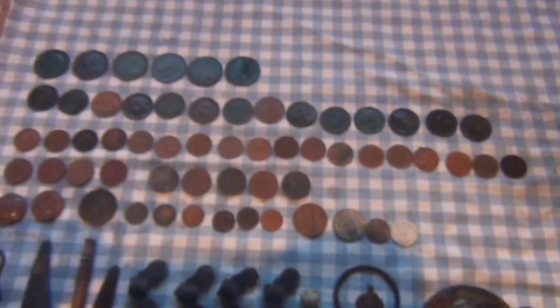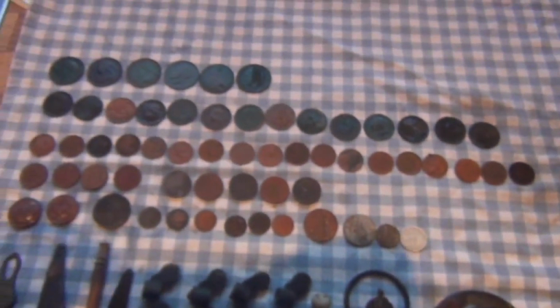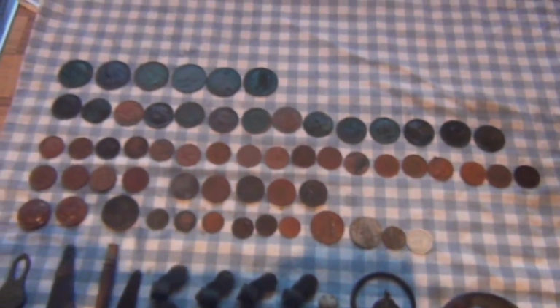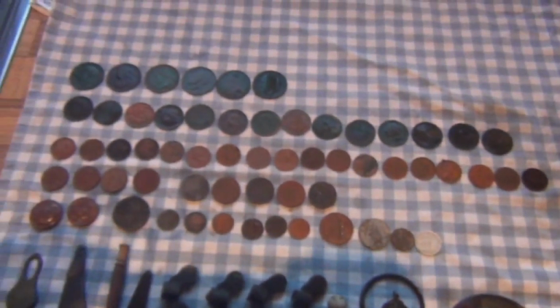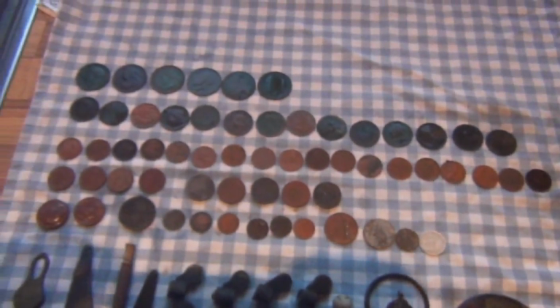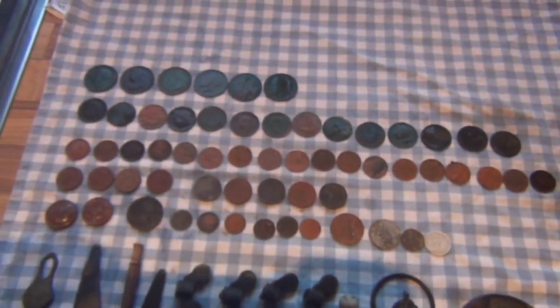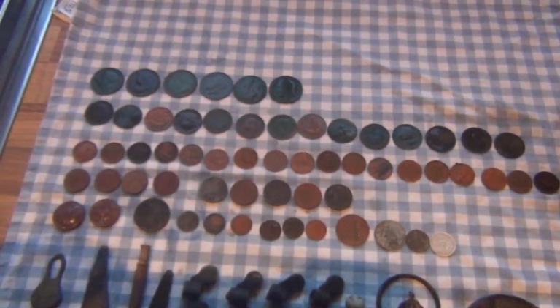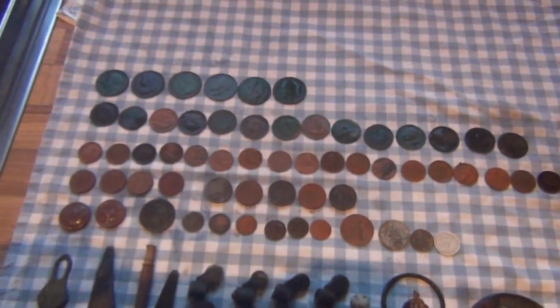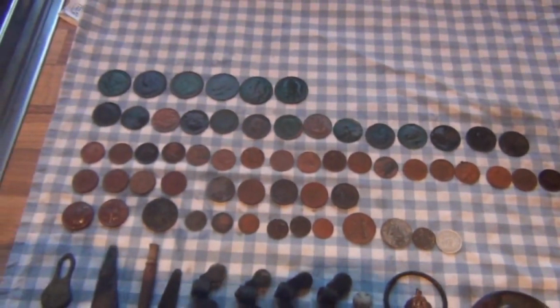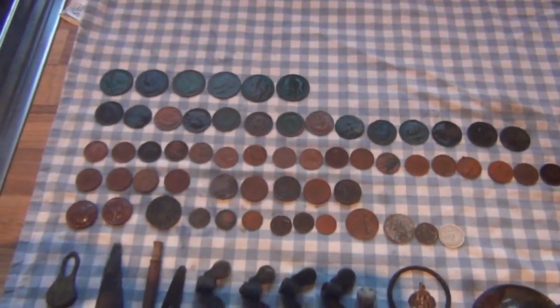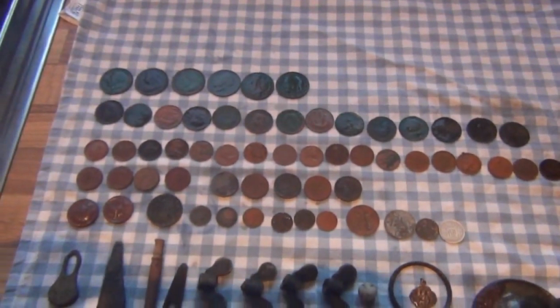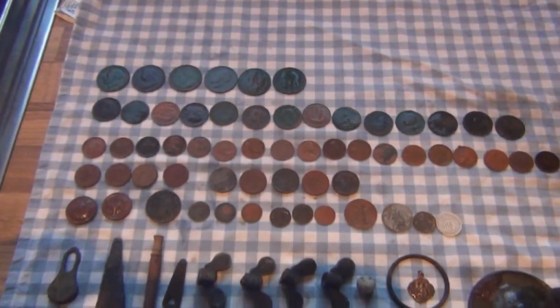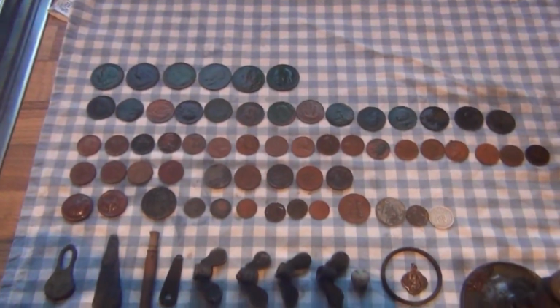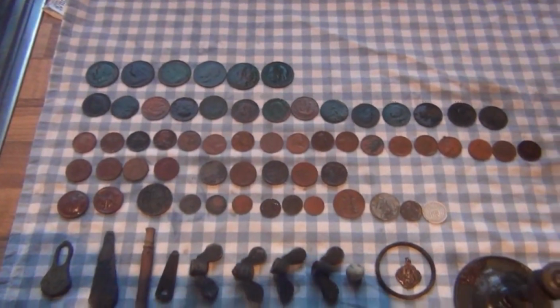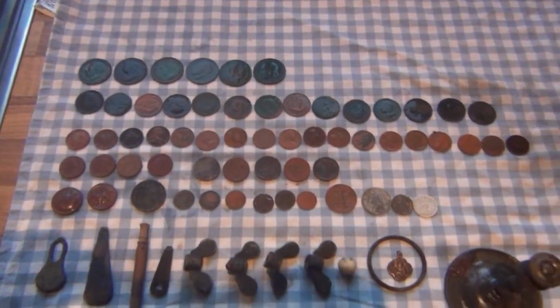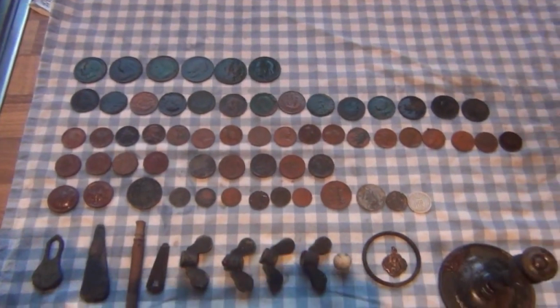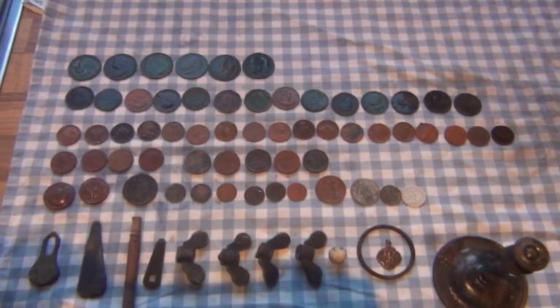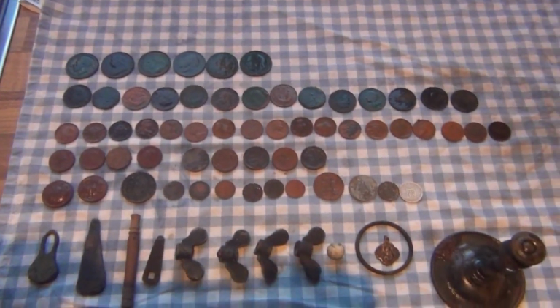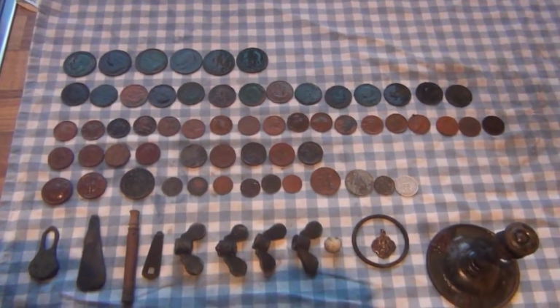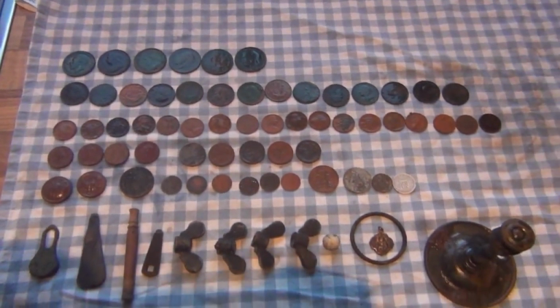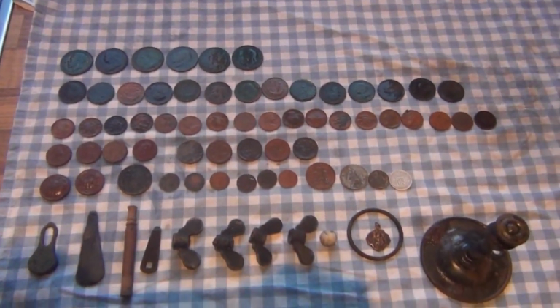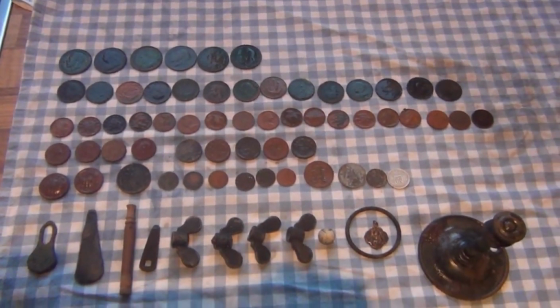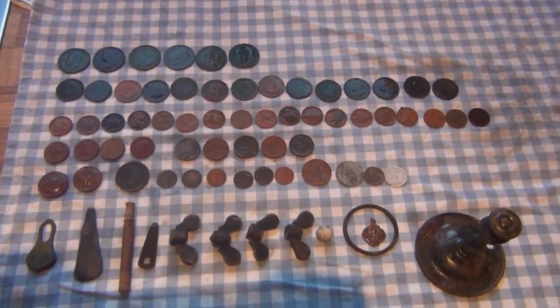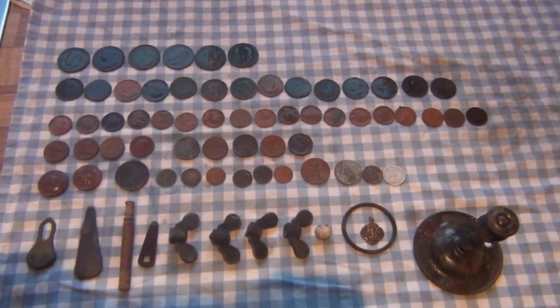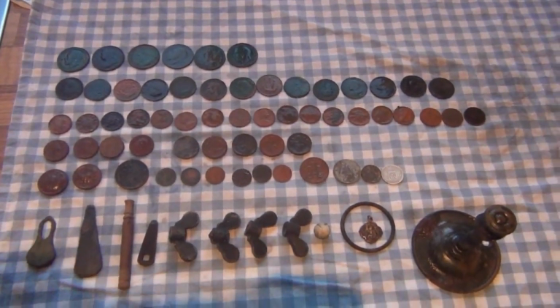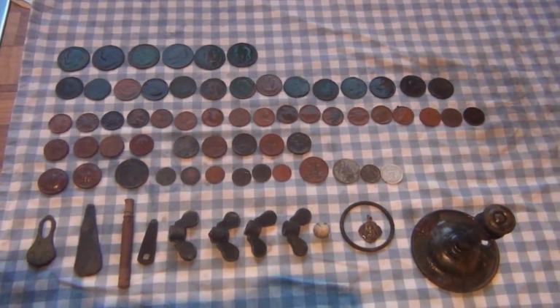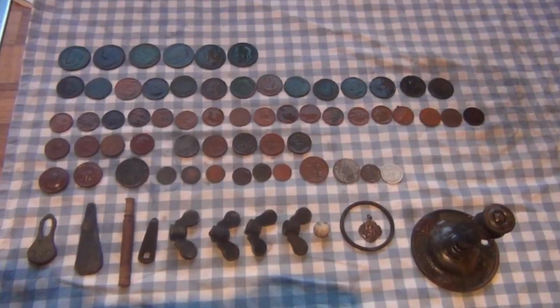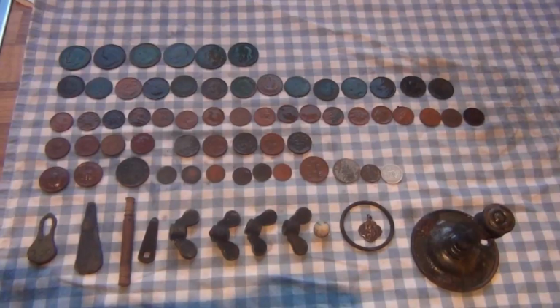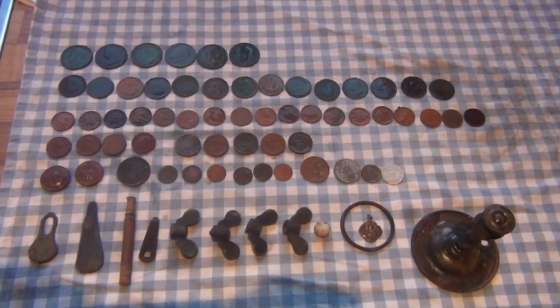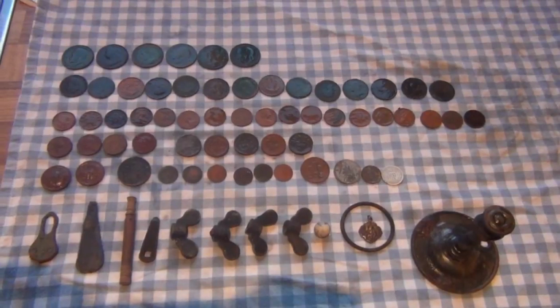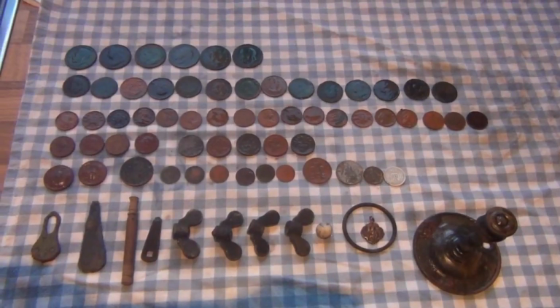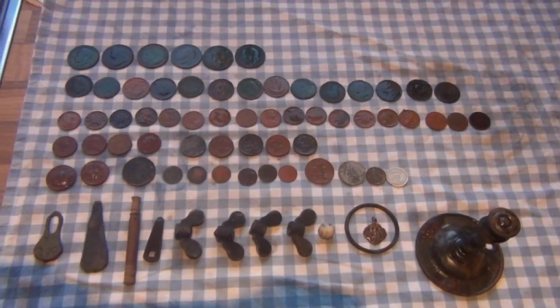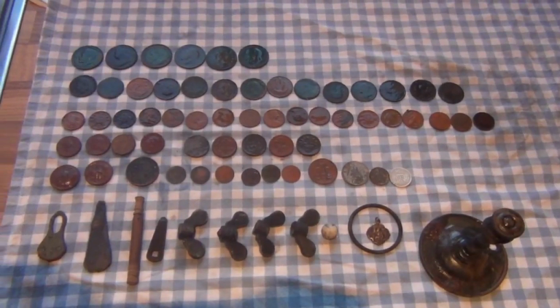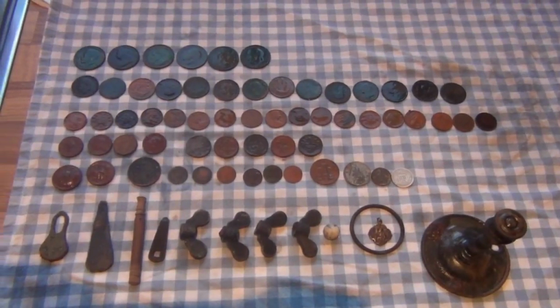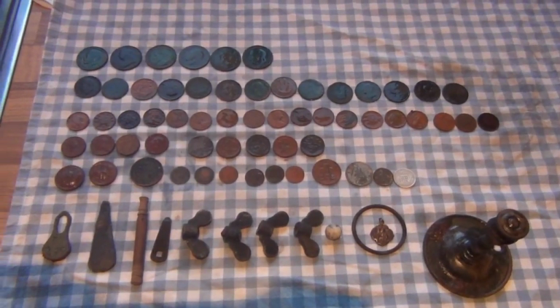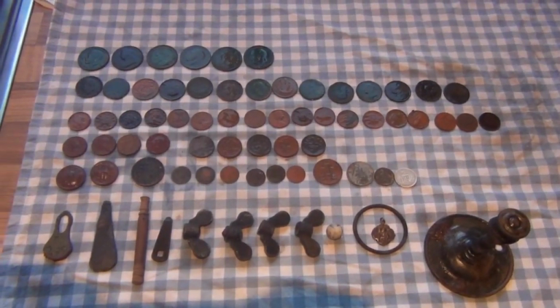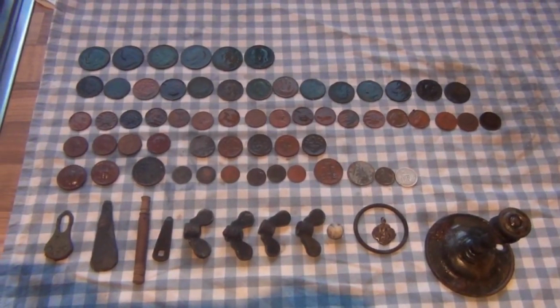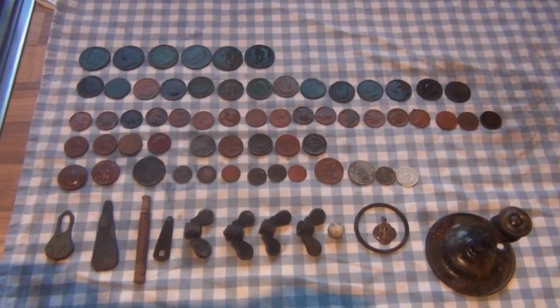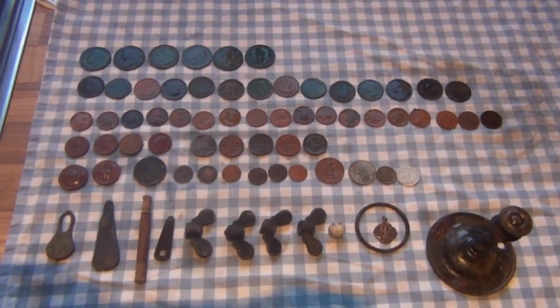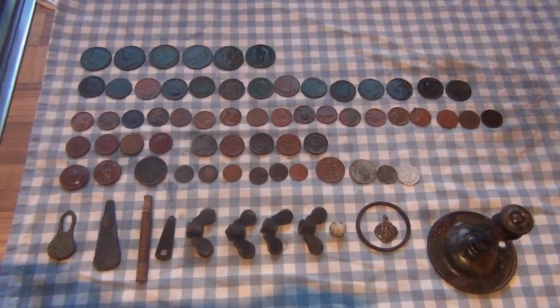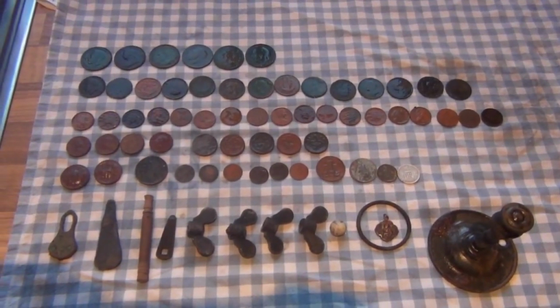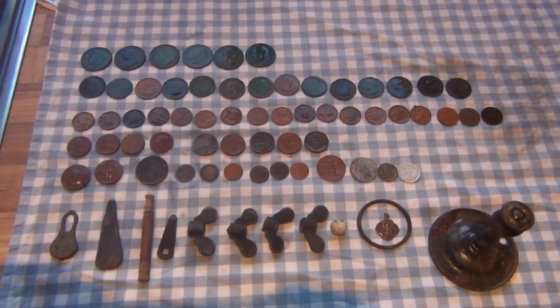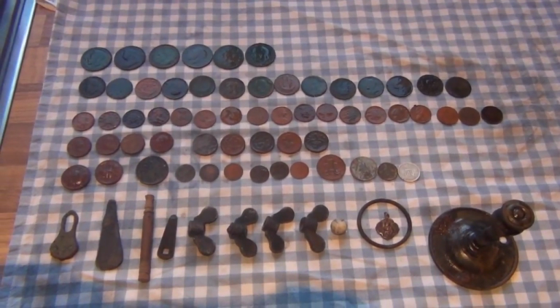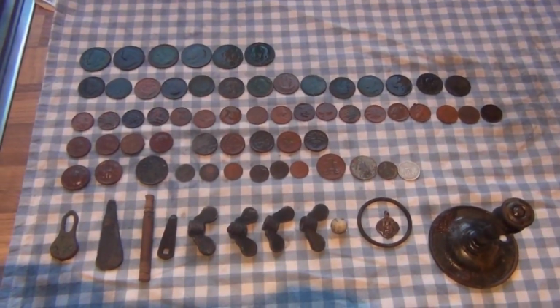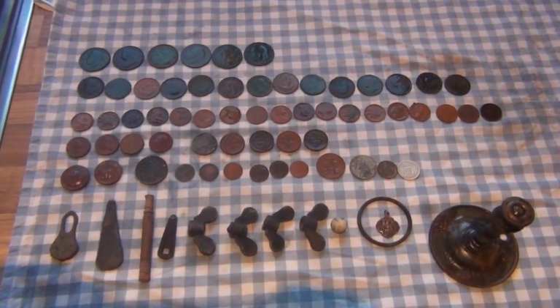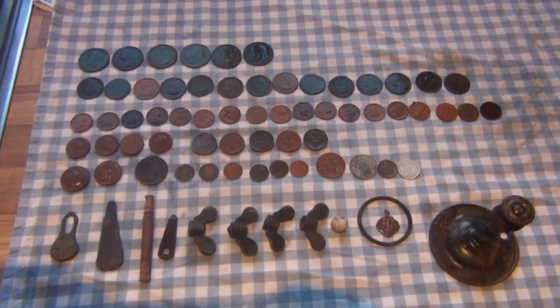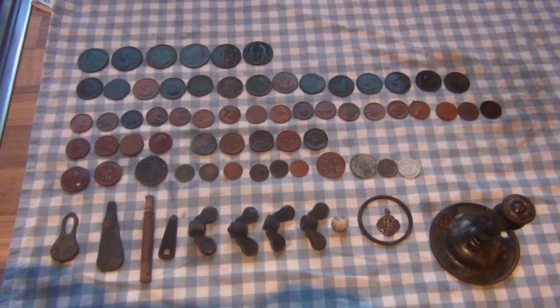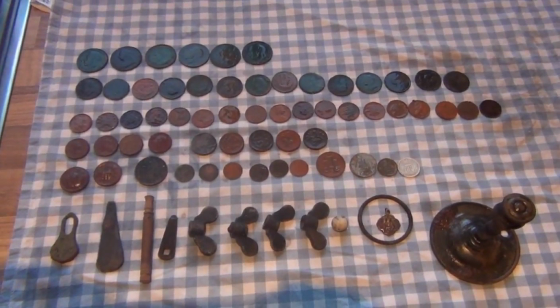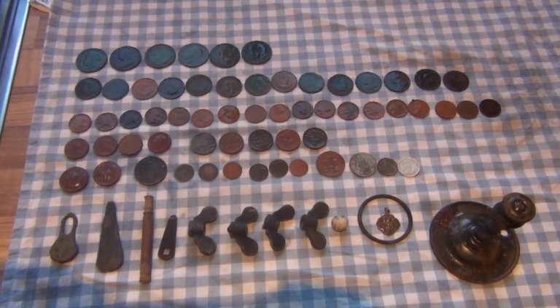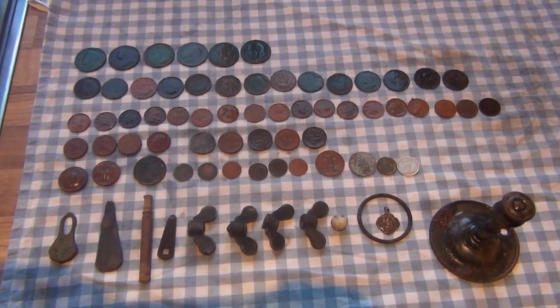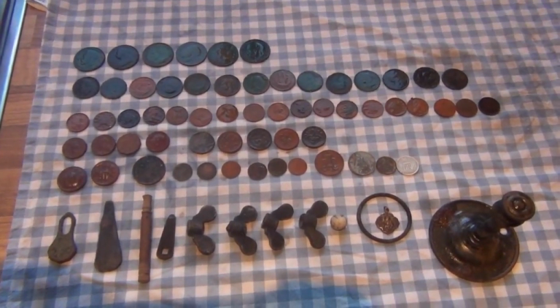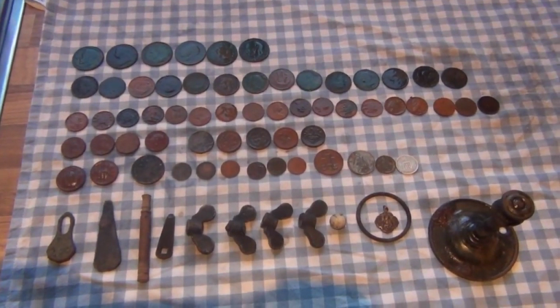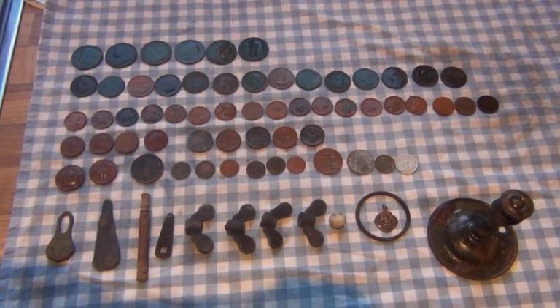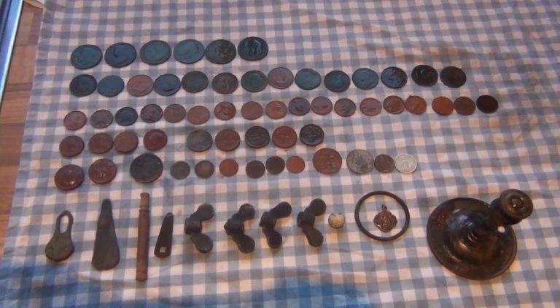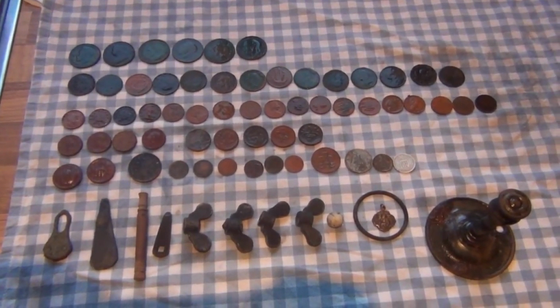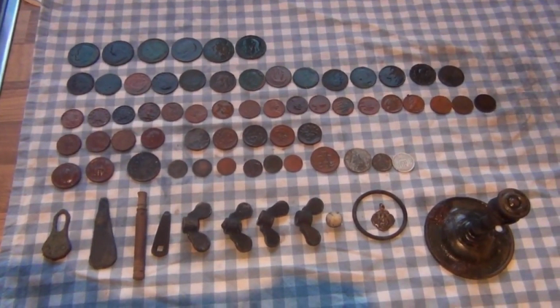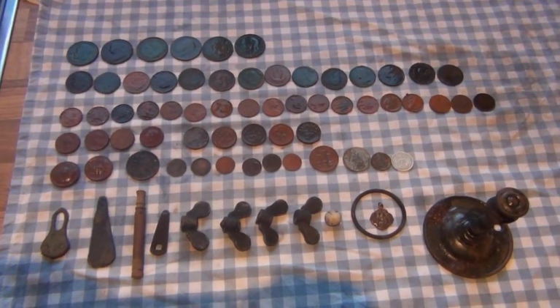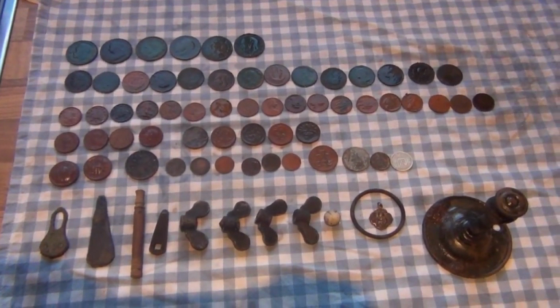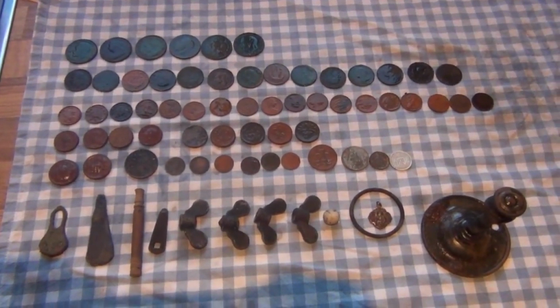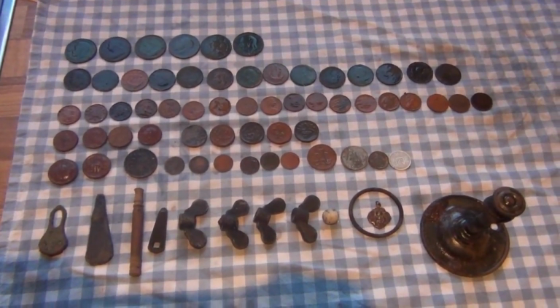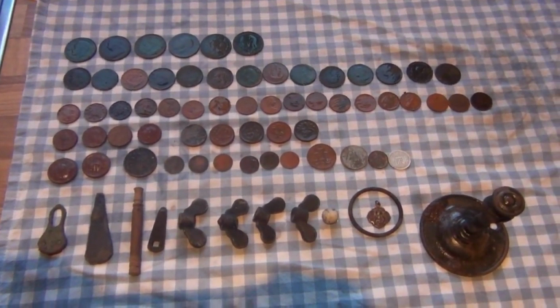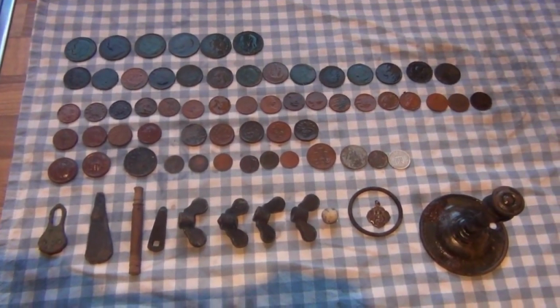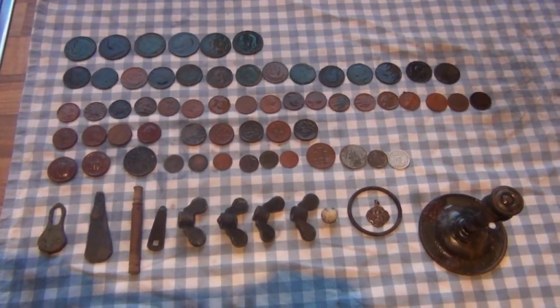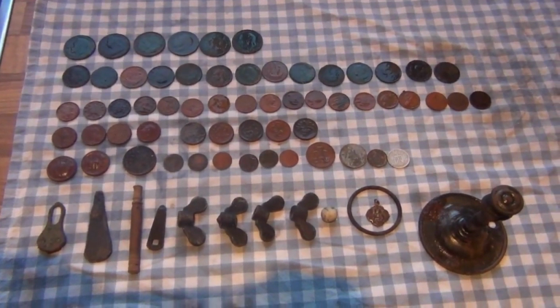Fifty-eight coins in about three and a half hours — it's not too bad.